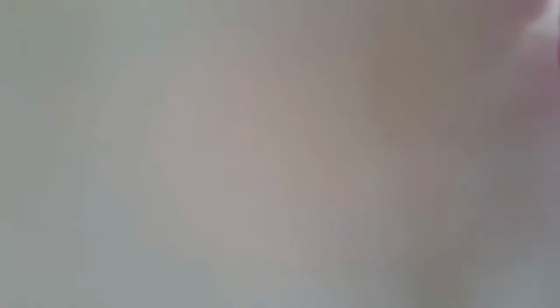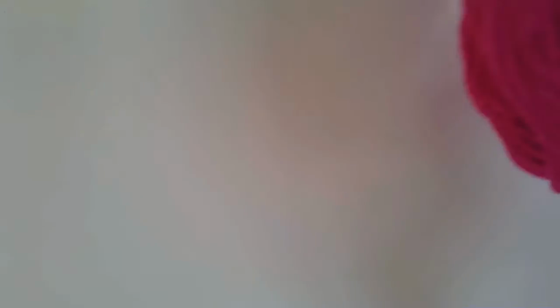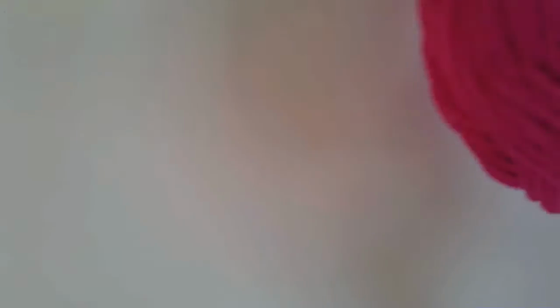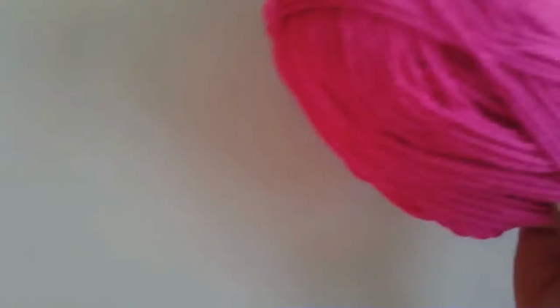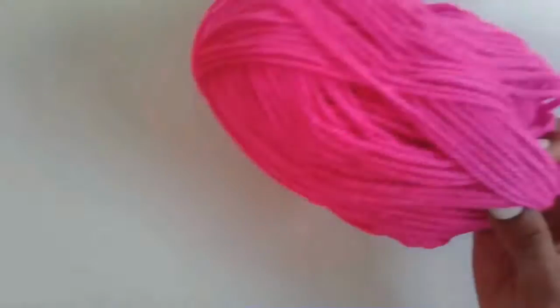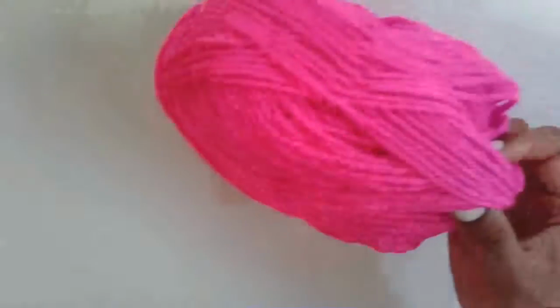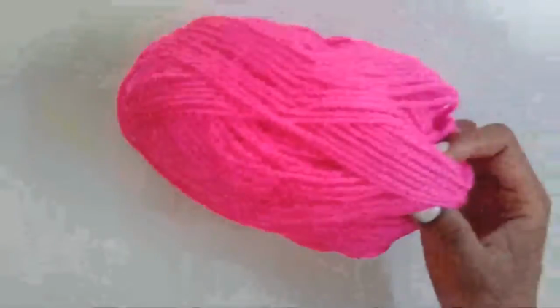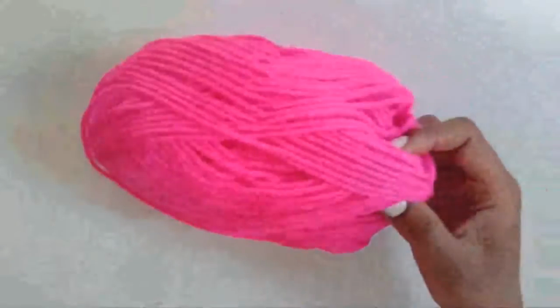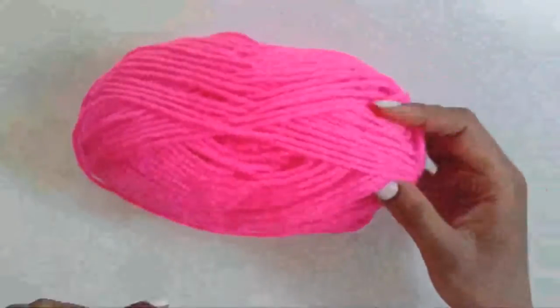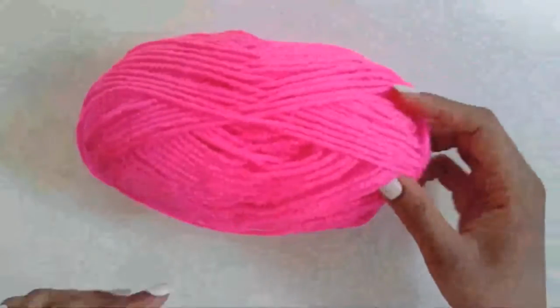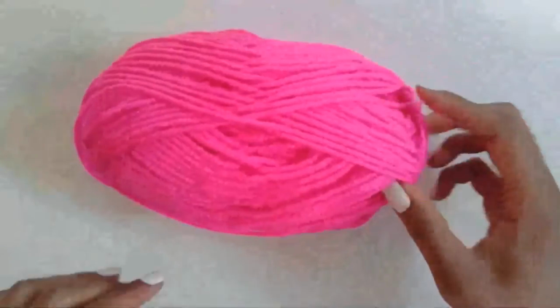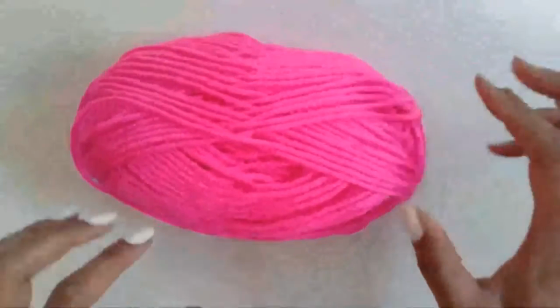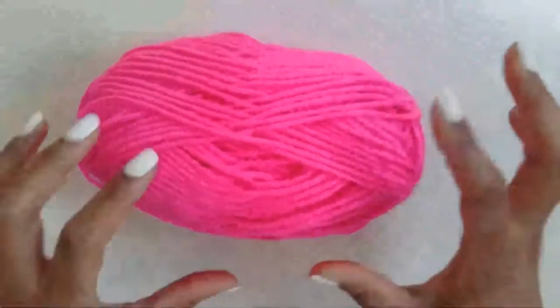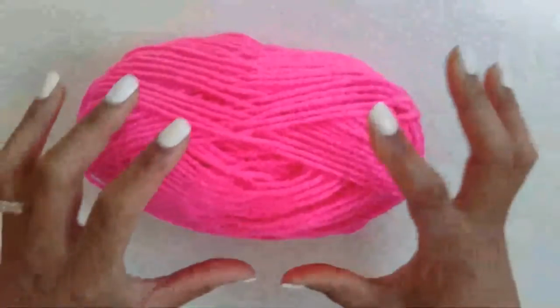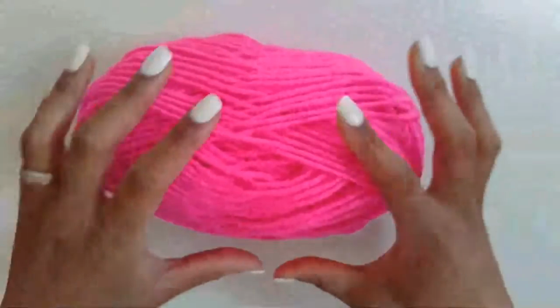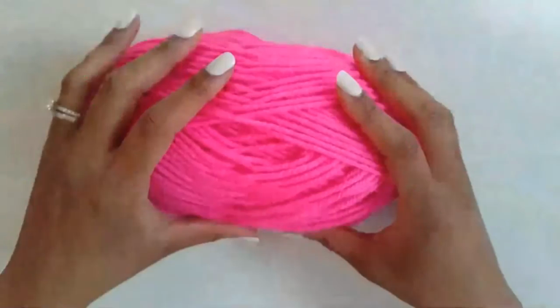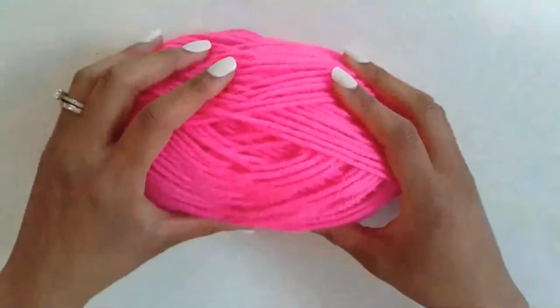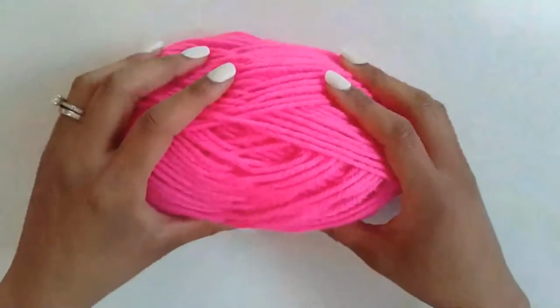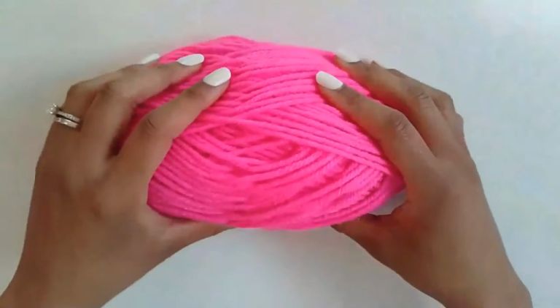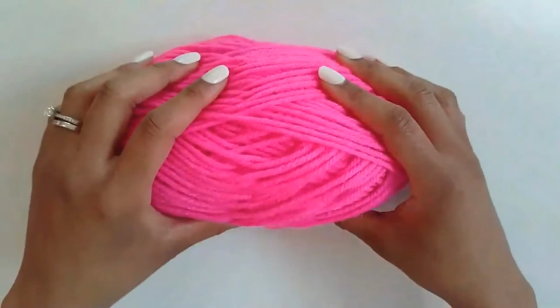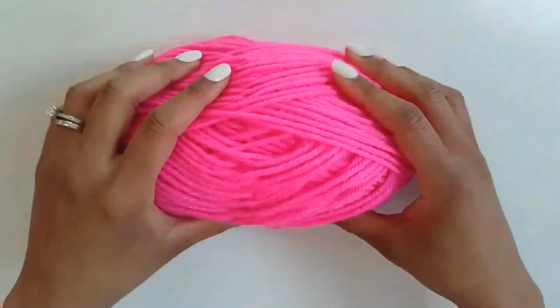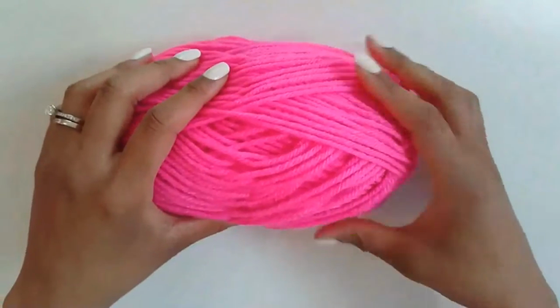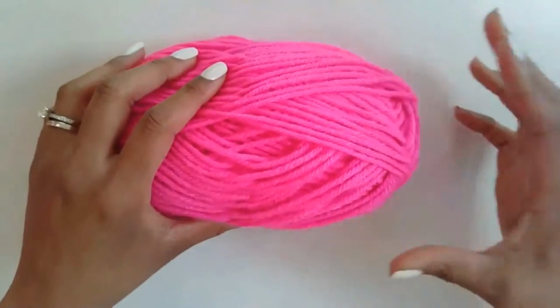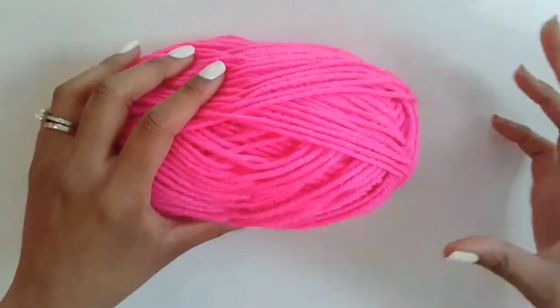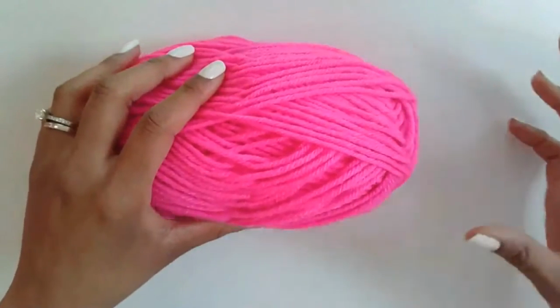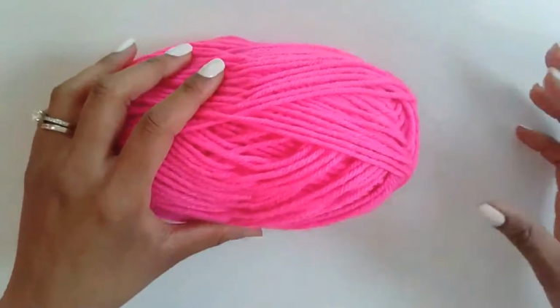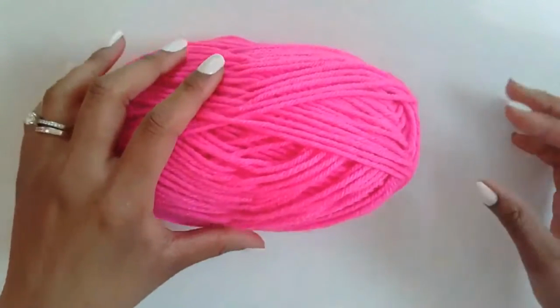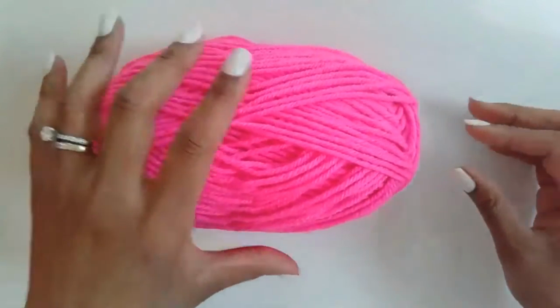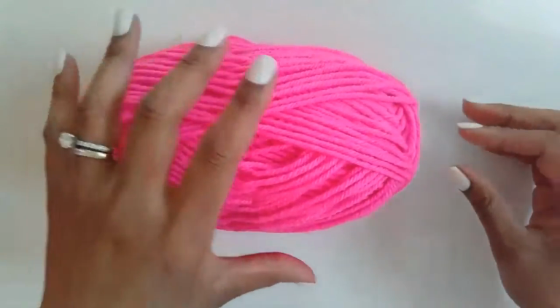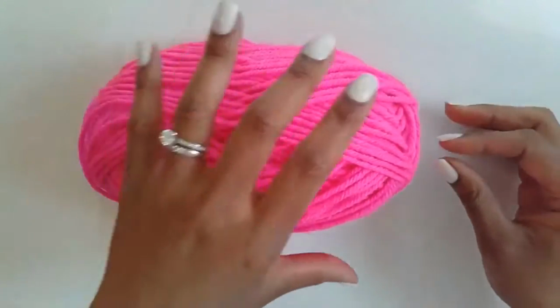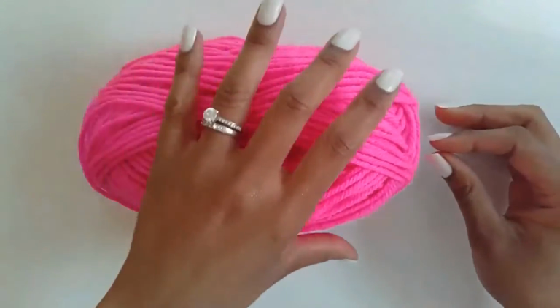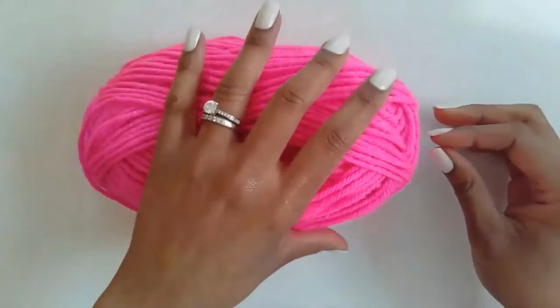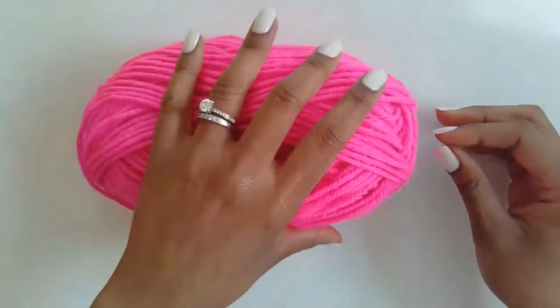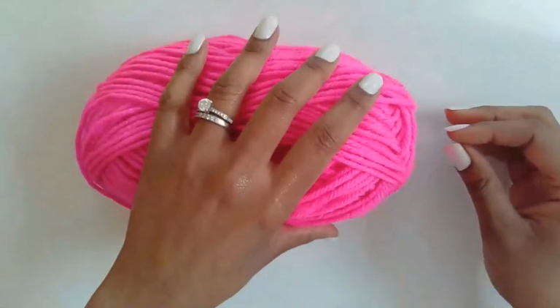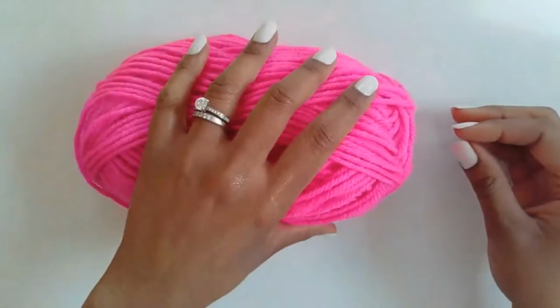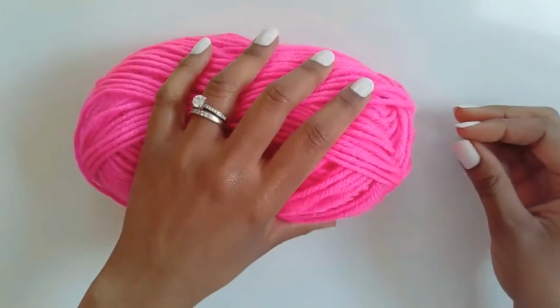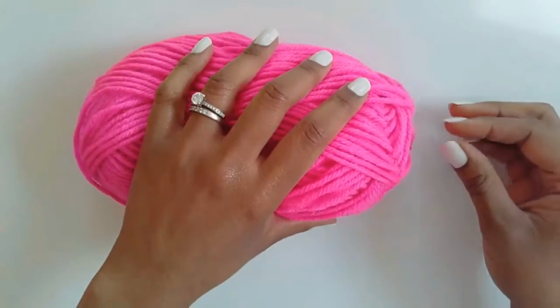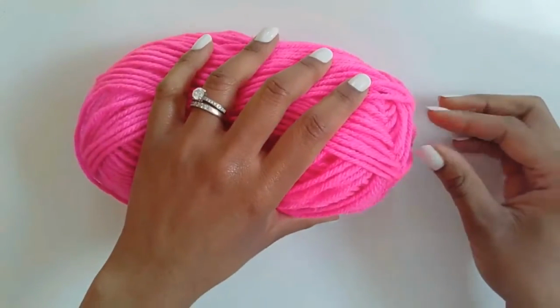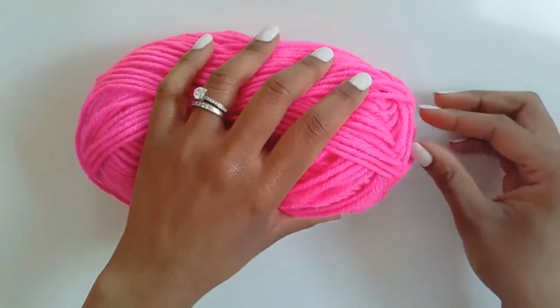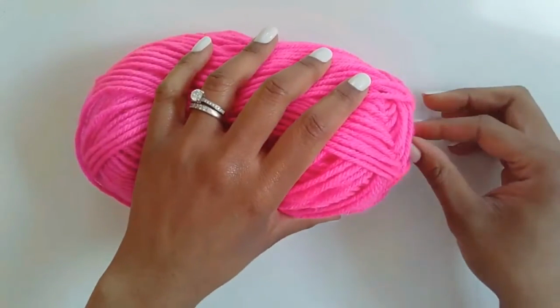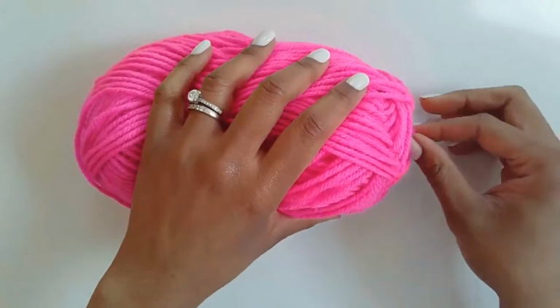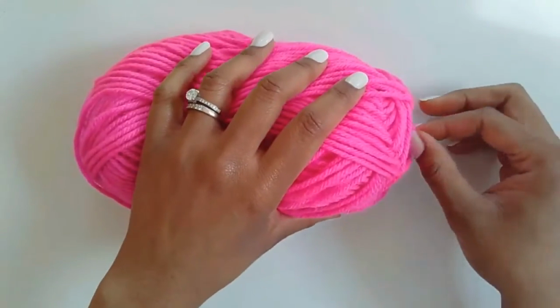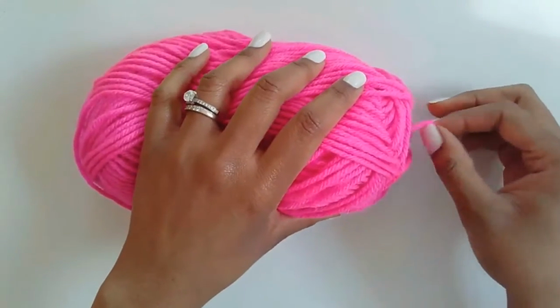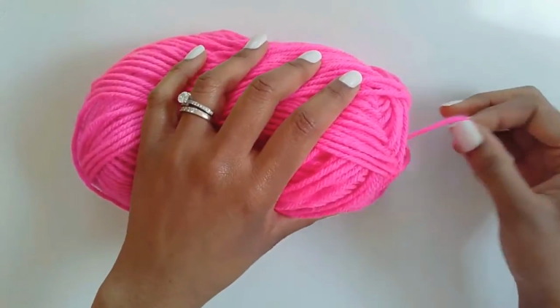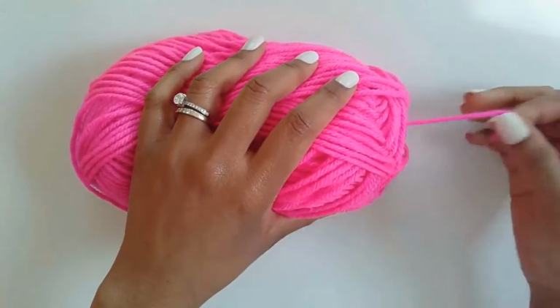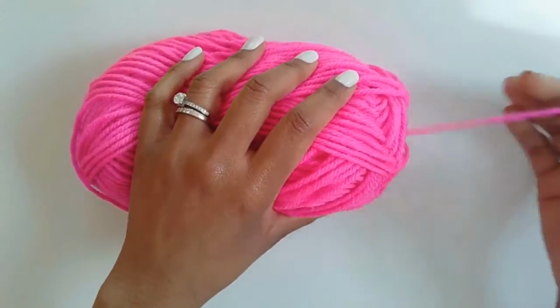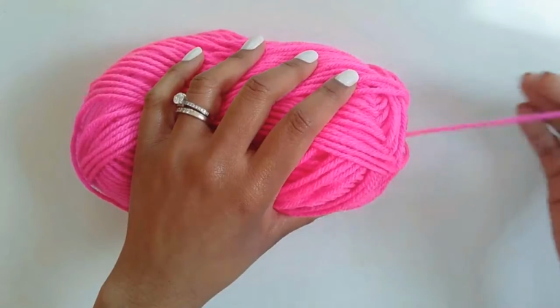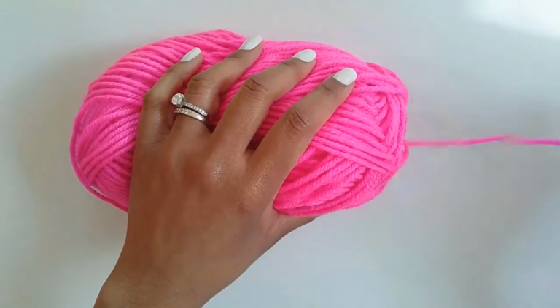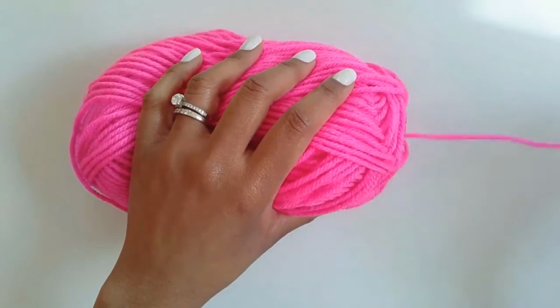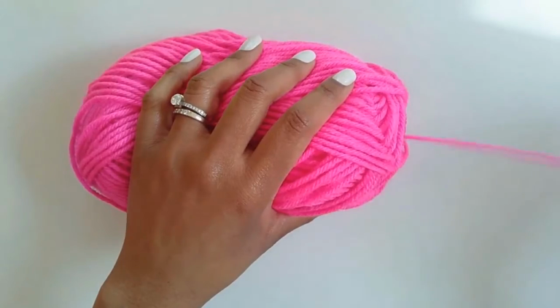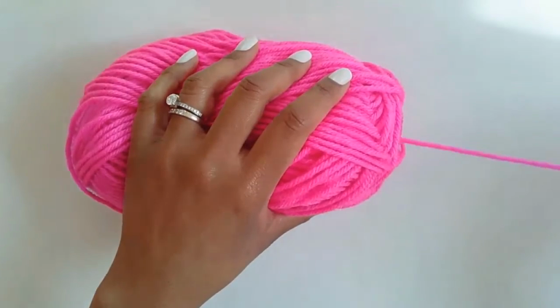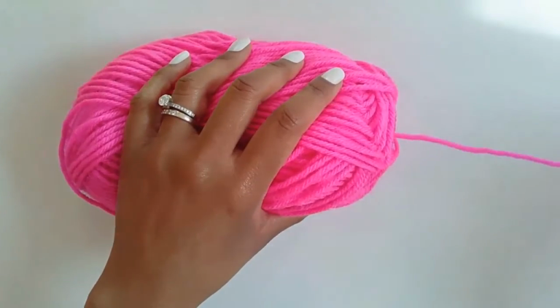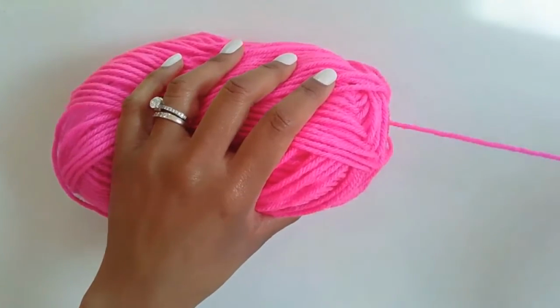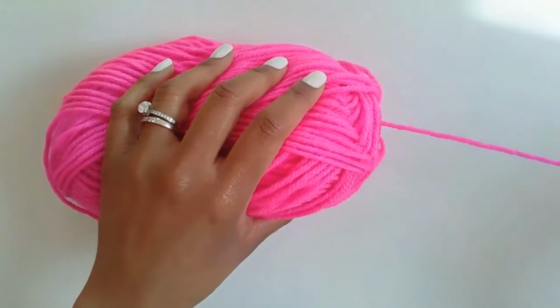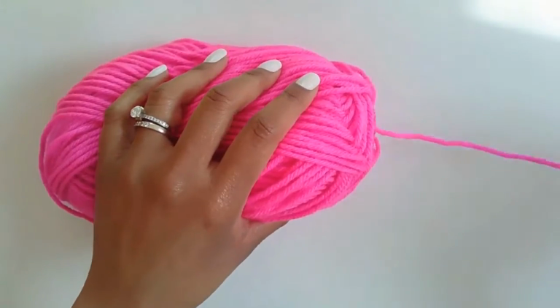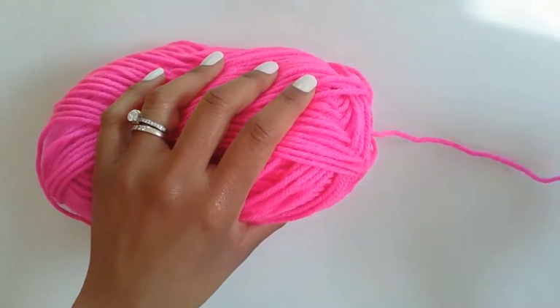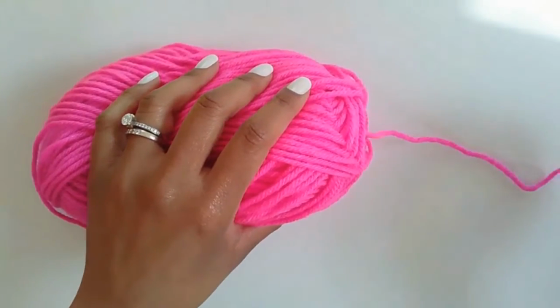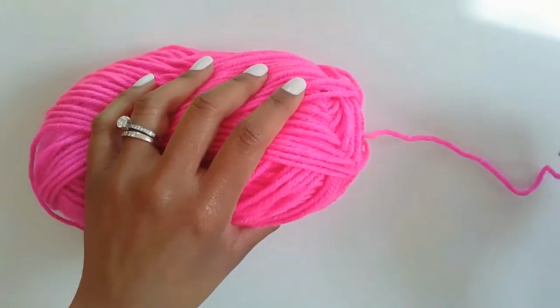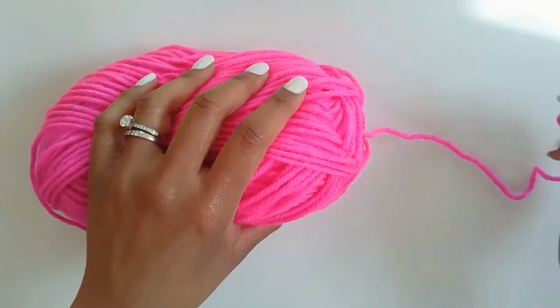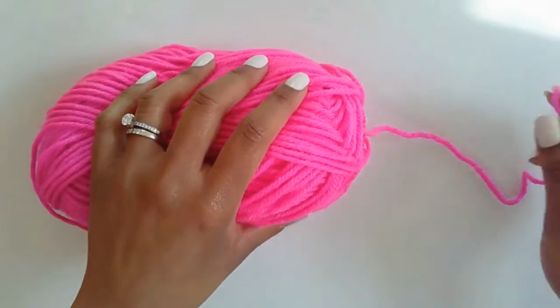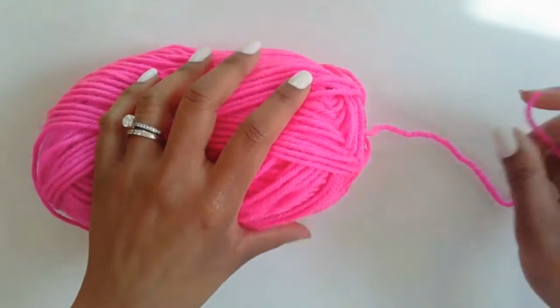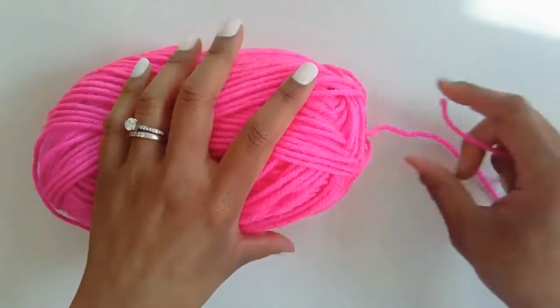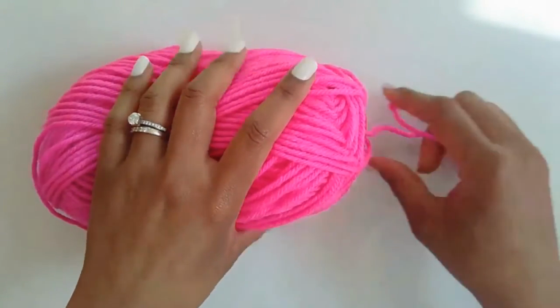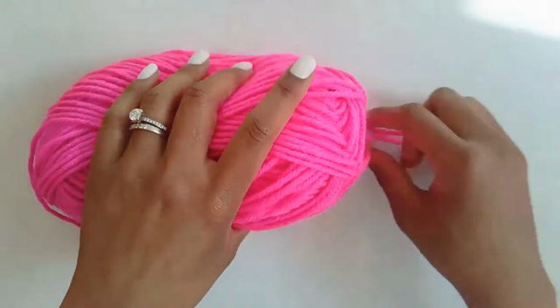We'll start with a ball of yarn and we'll make a chain that we'll hang our tassels and pom-poms from.